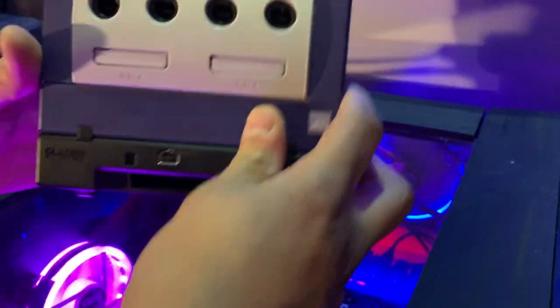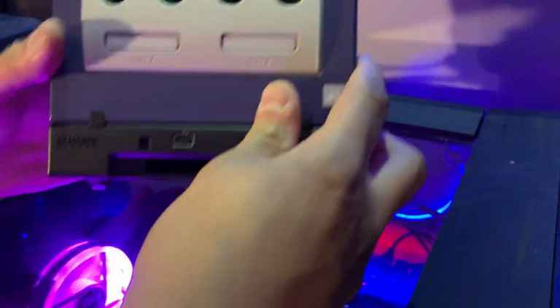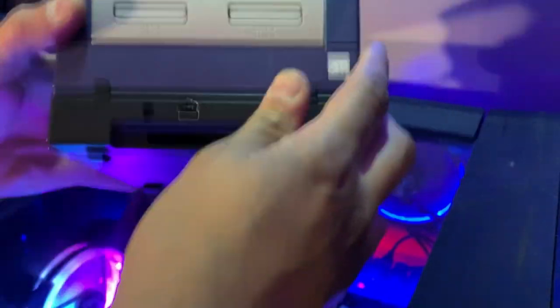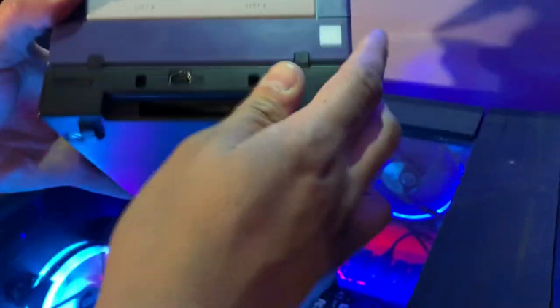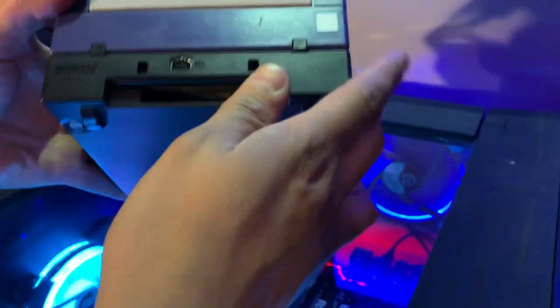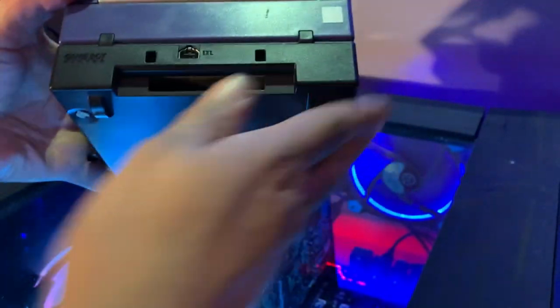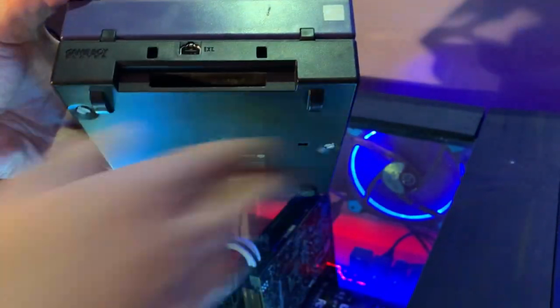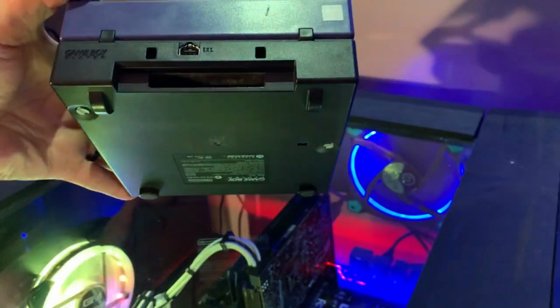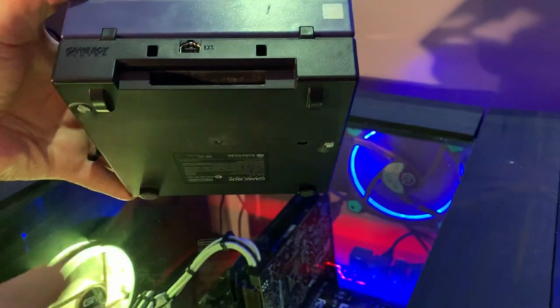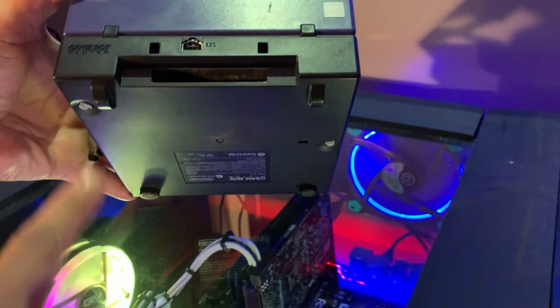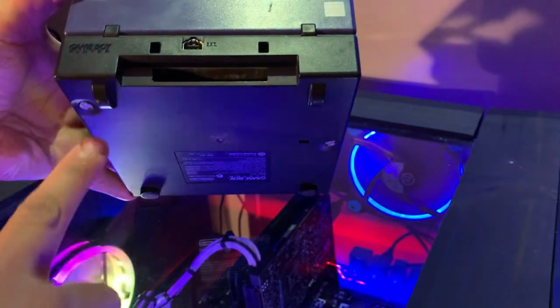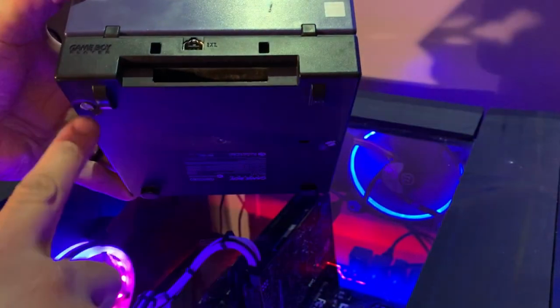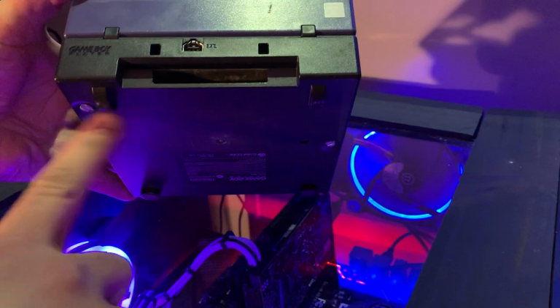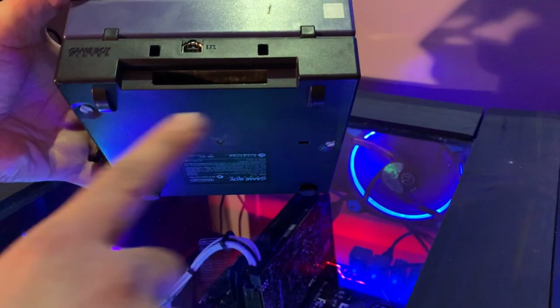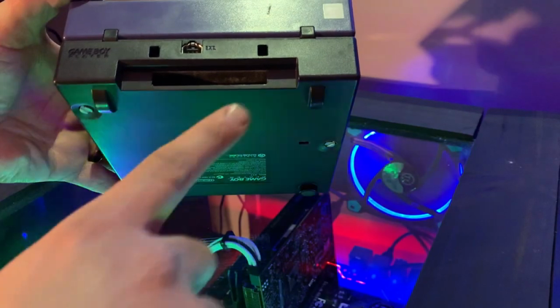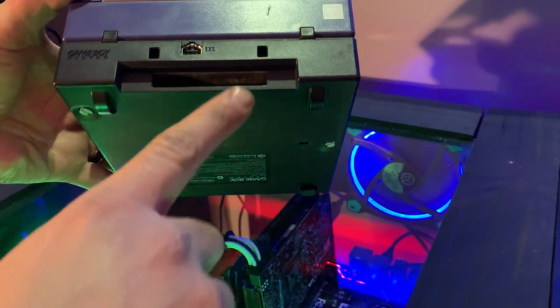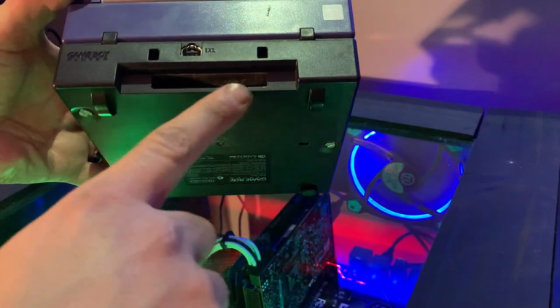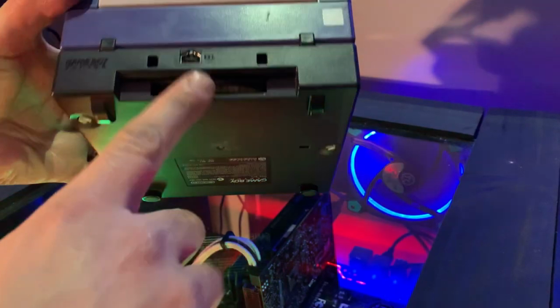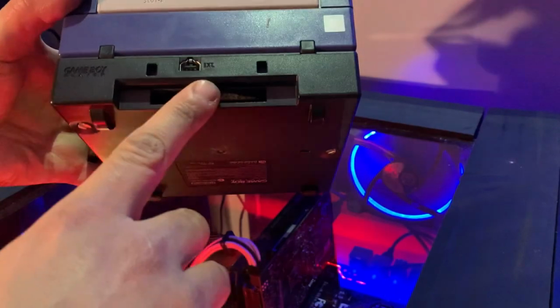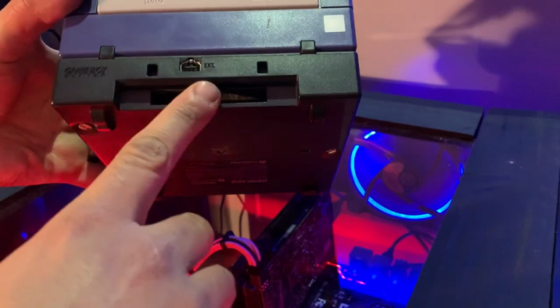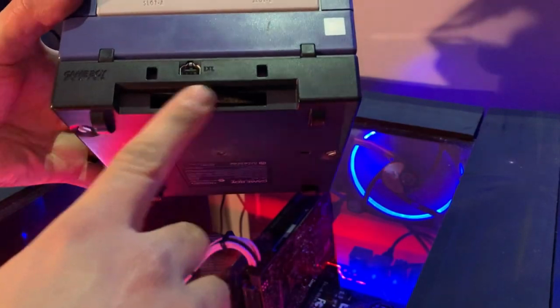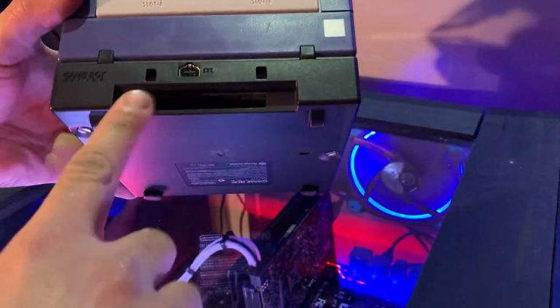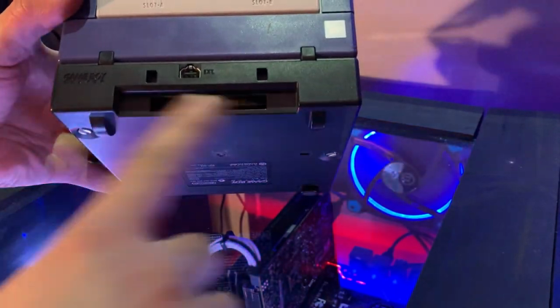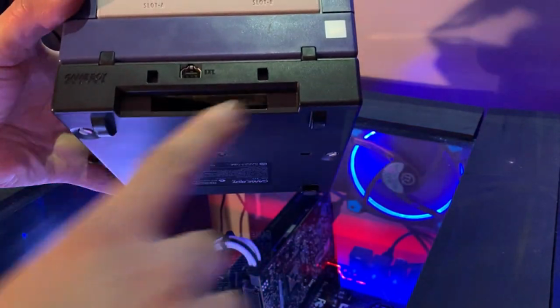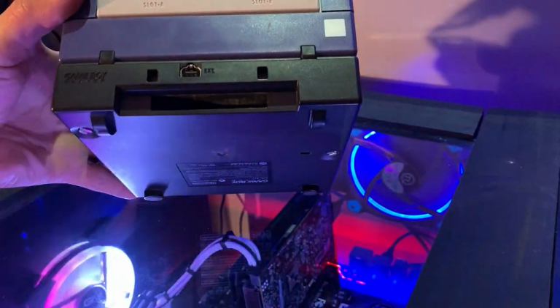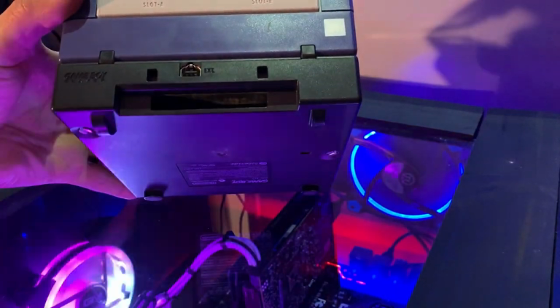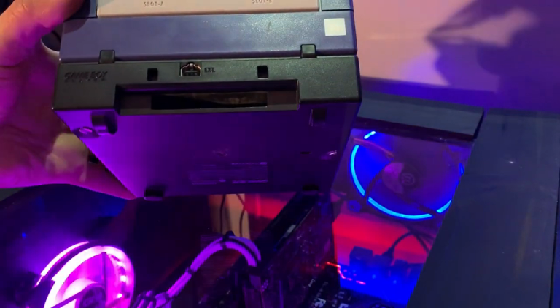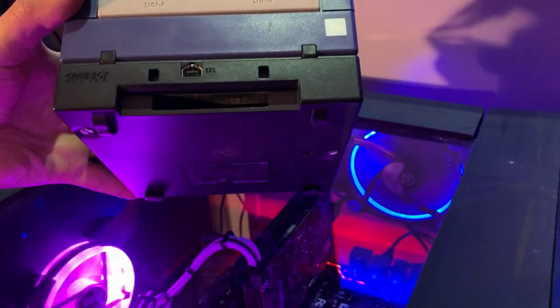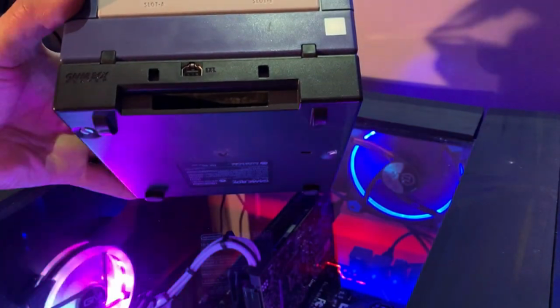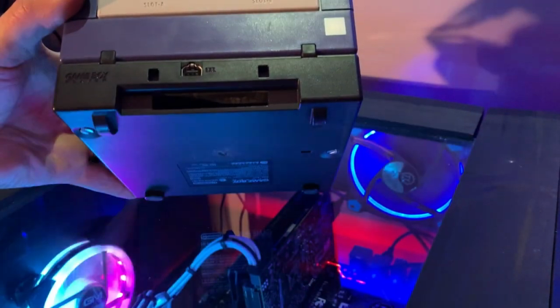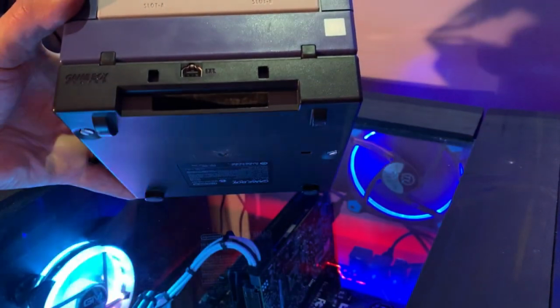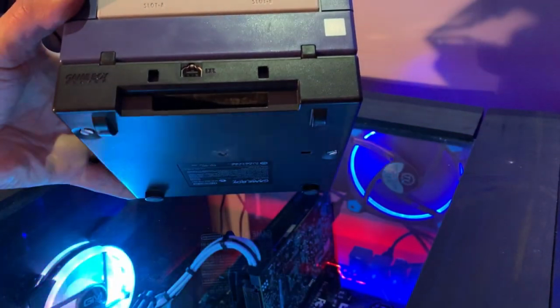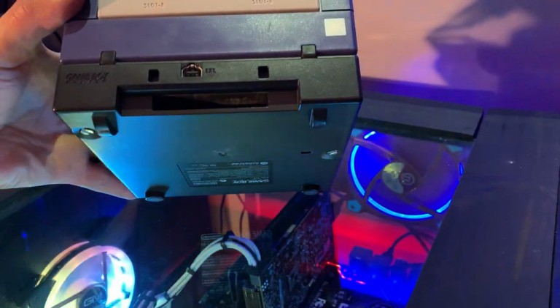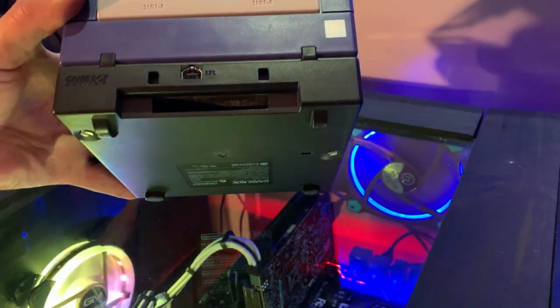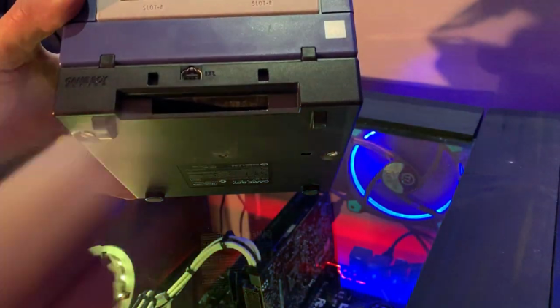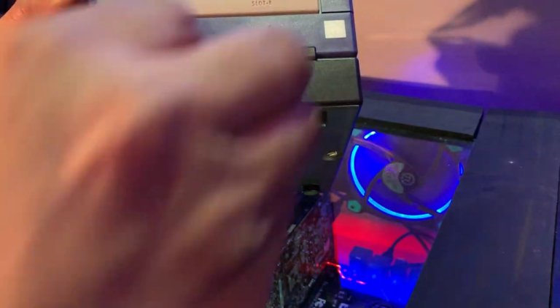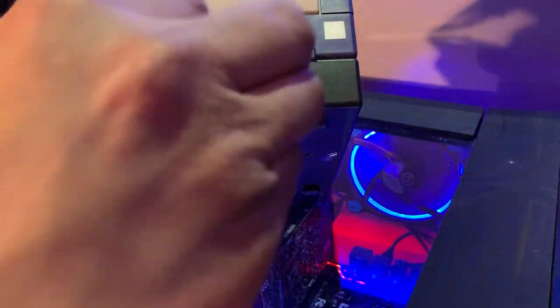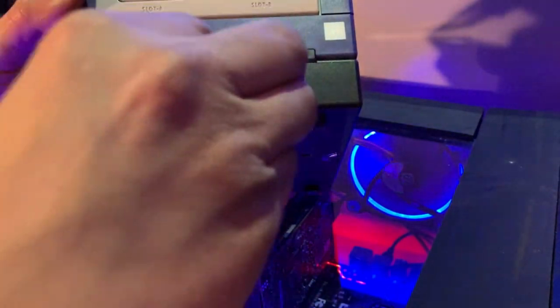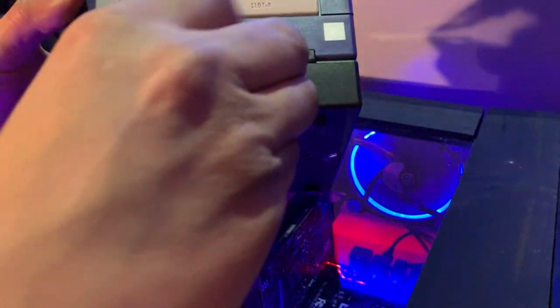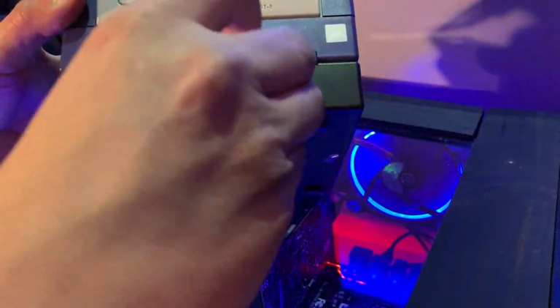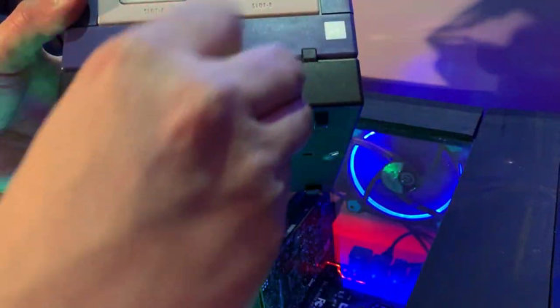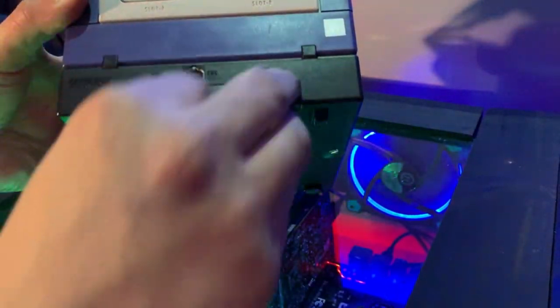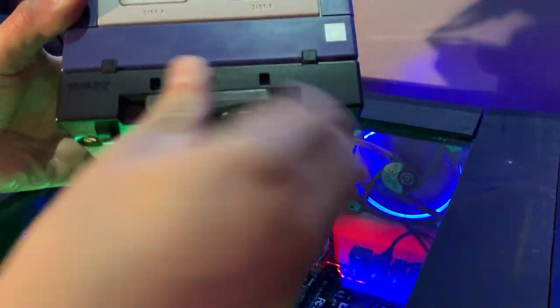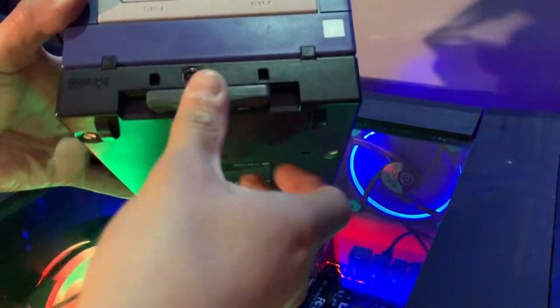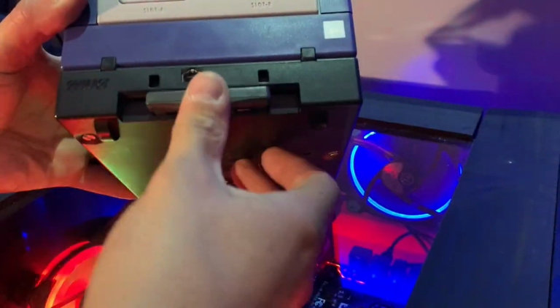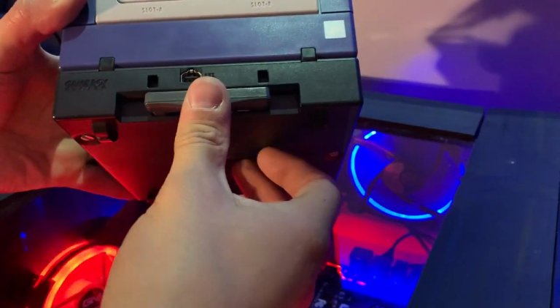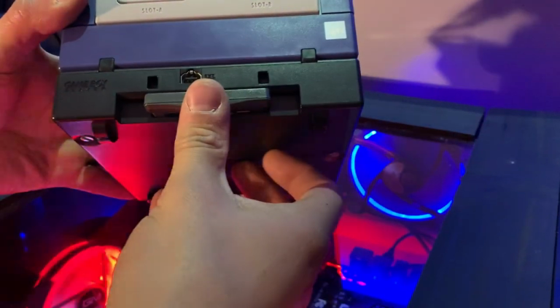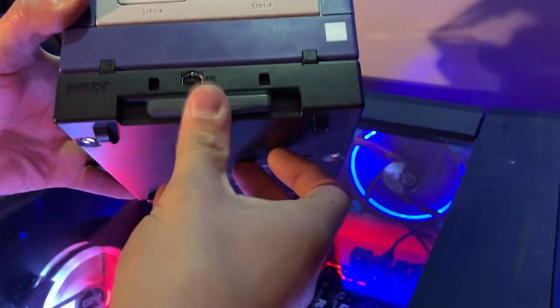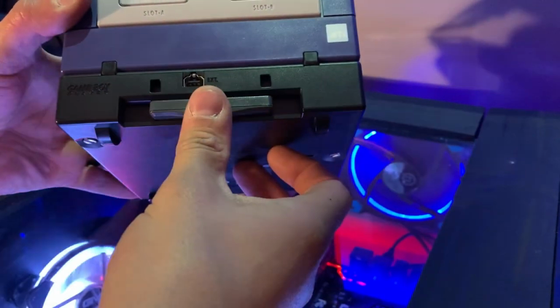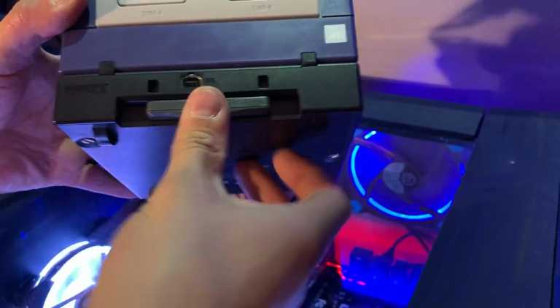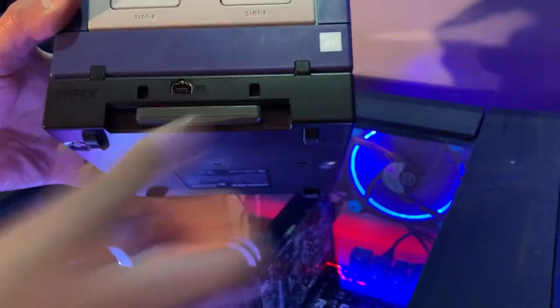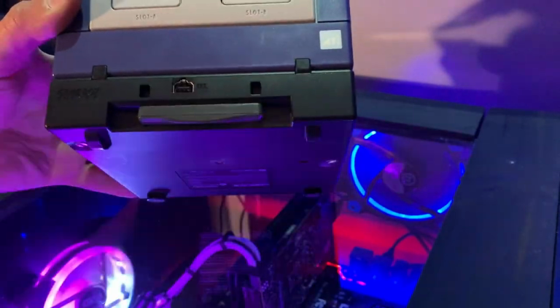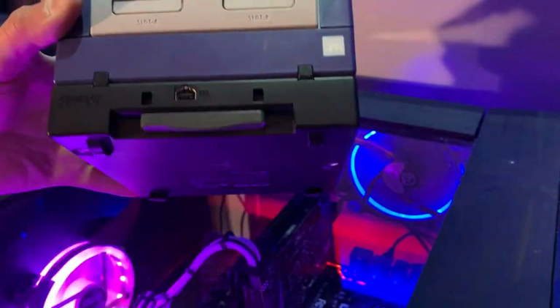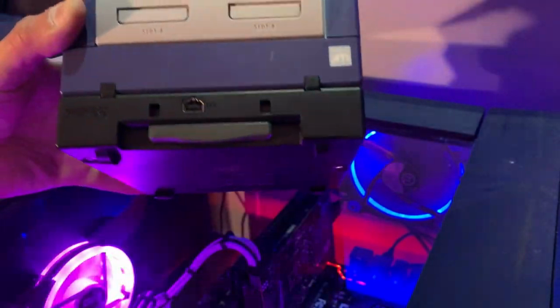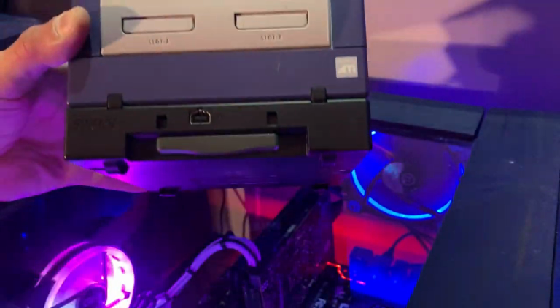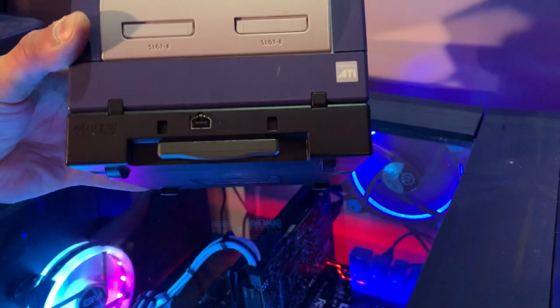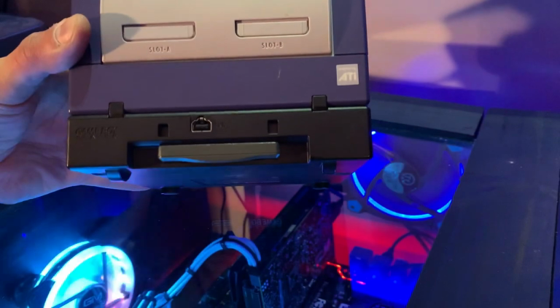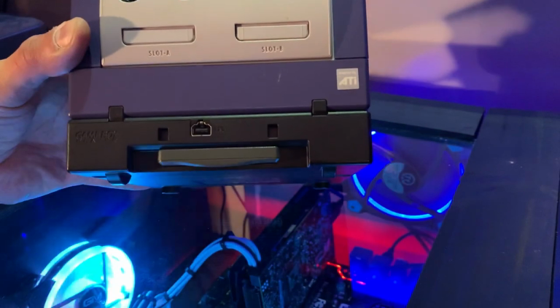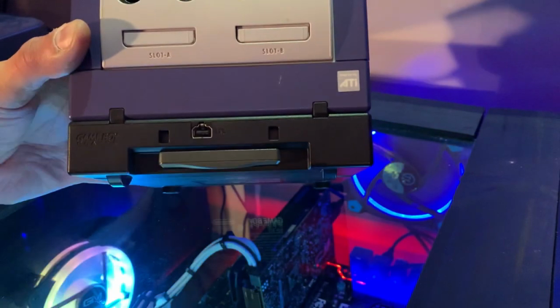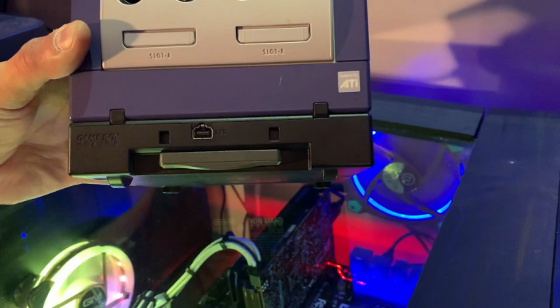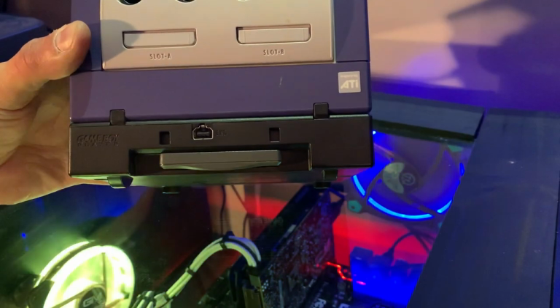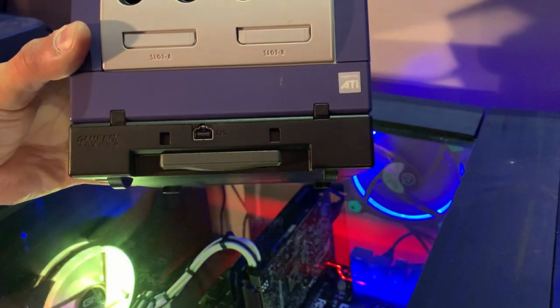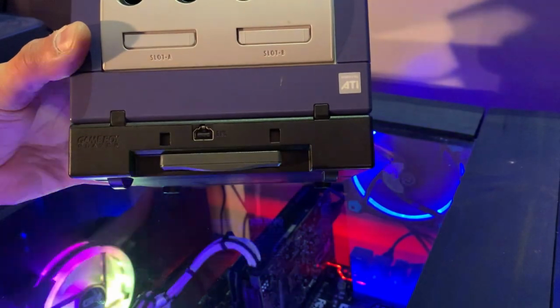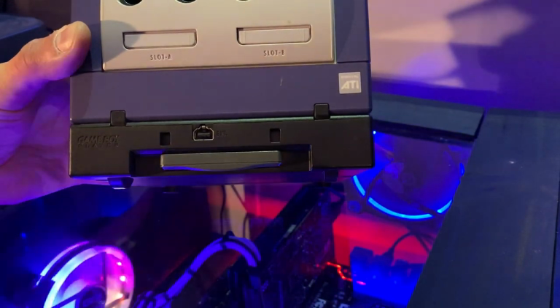And a couple things here — they just screwed into the bottom. You got your cartridge slot here for your games. Just pop them in there just like that.